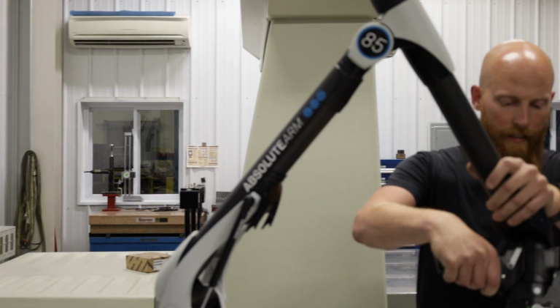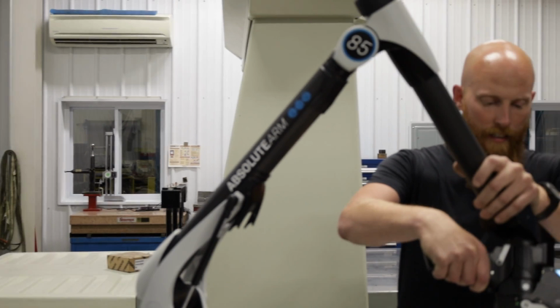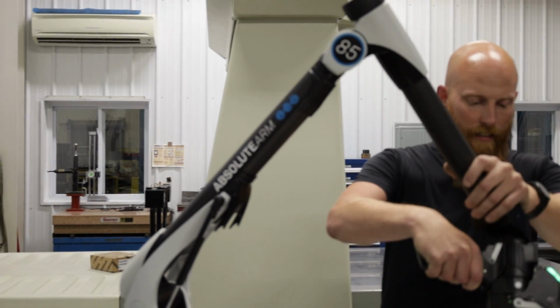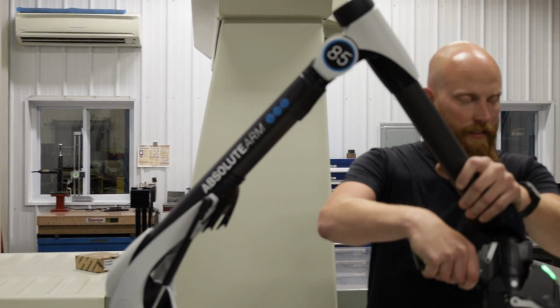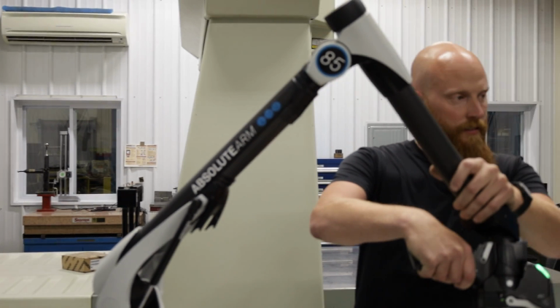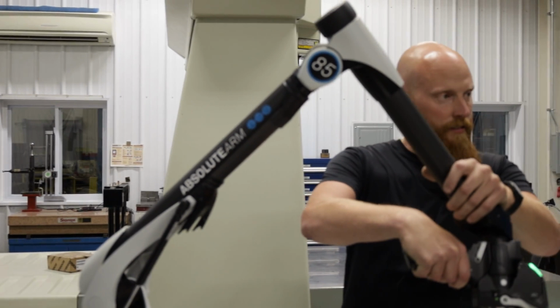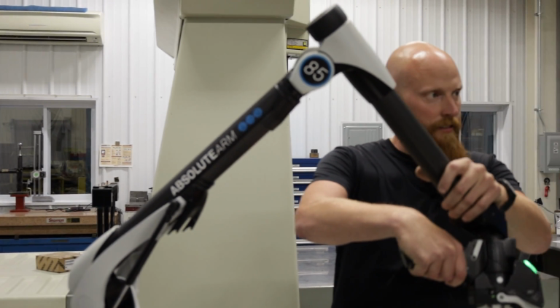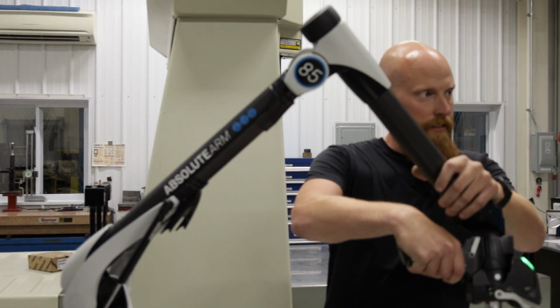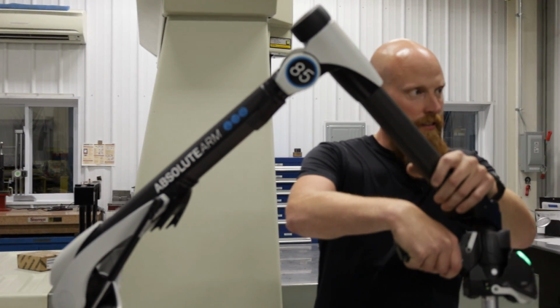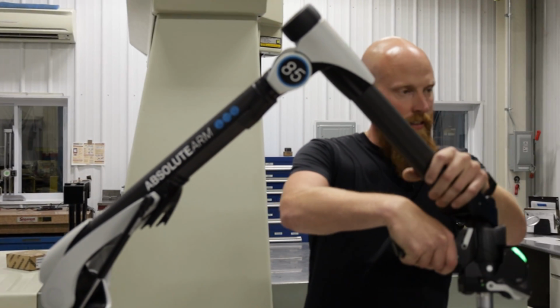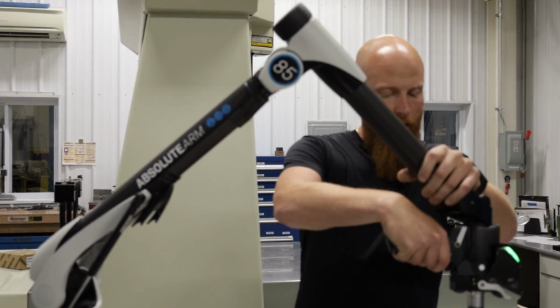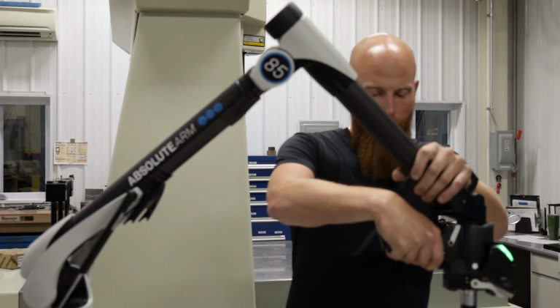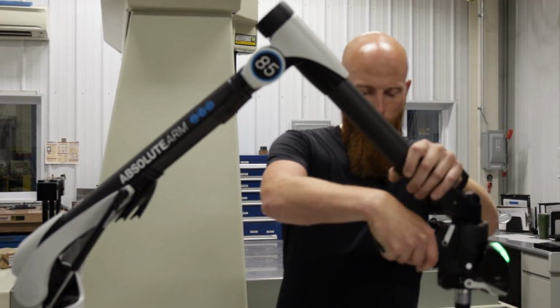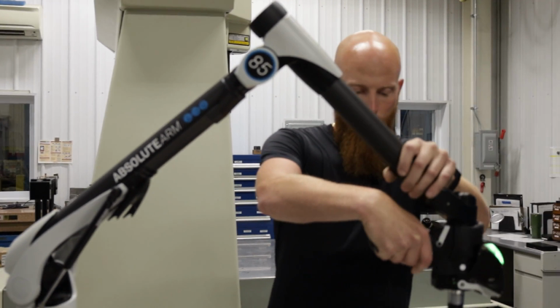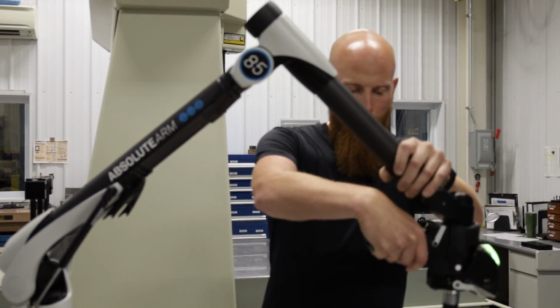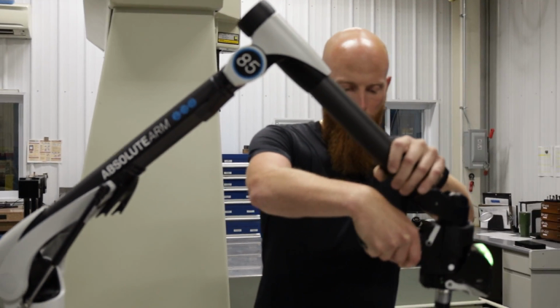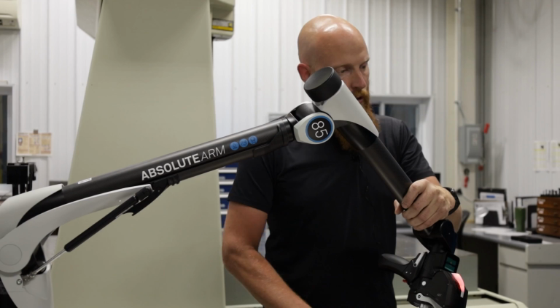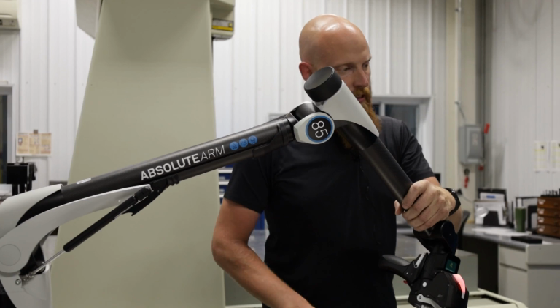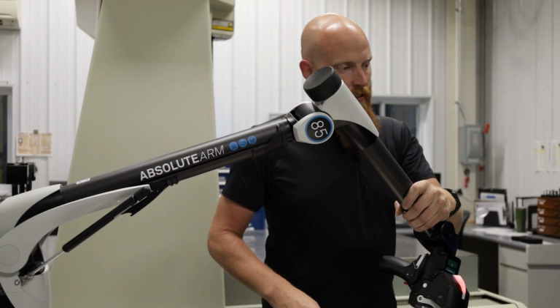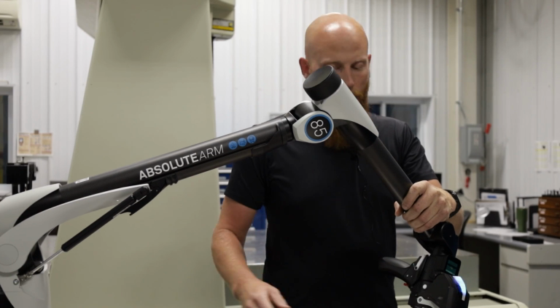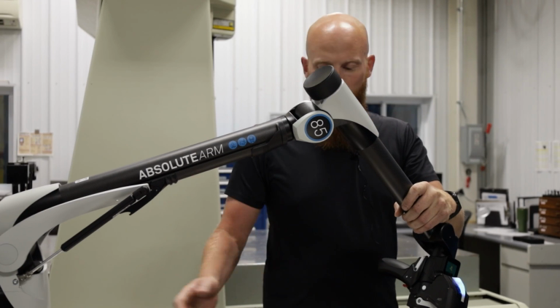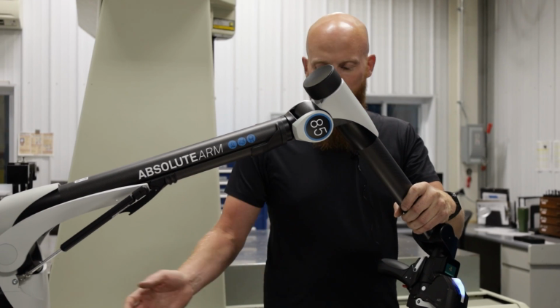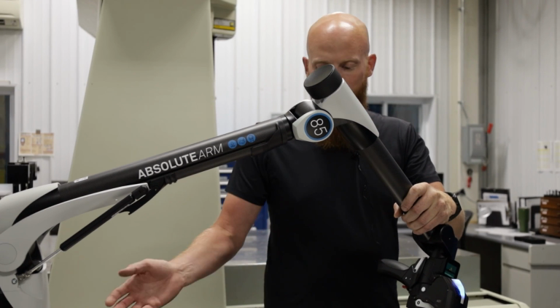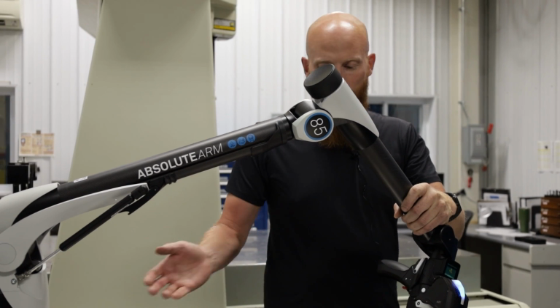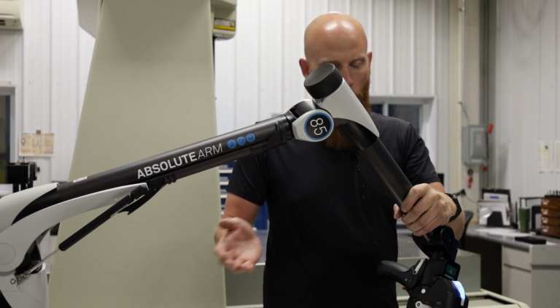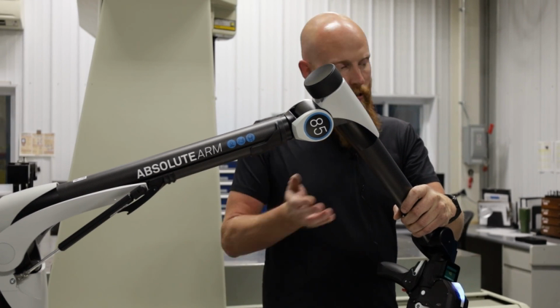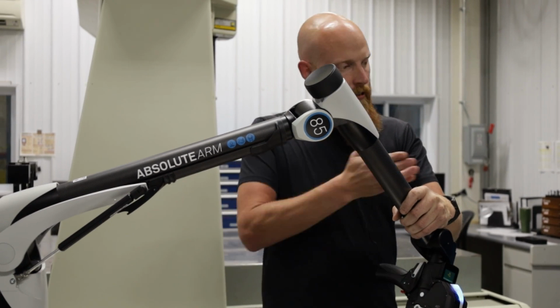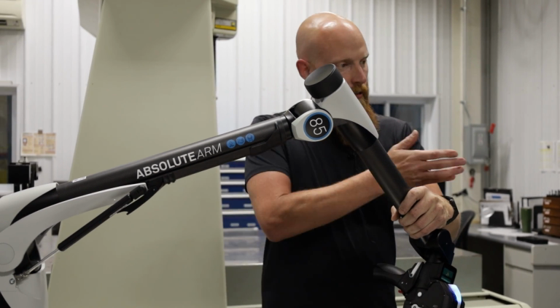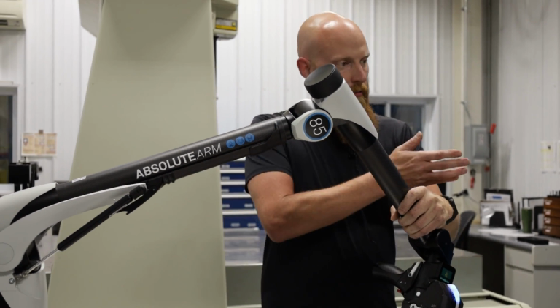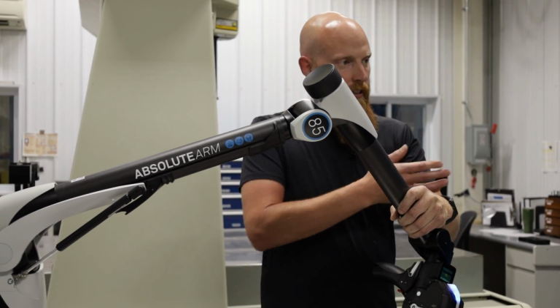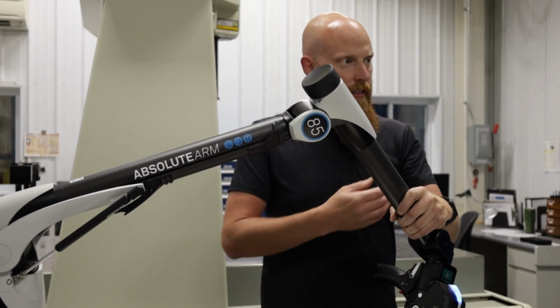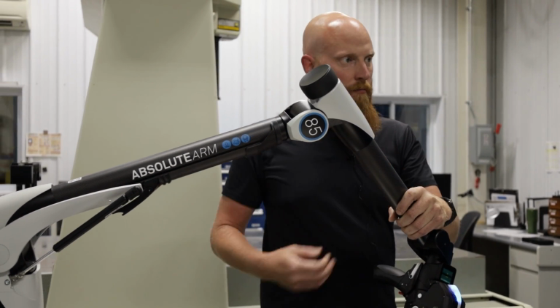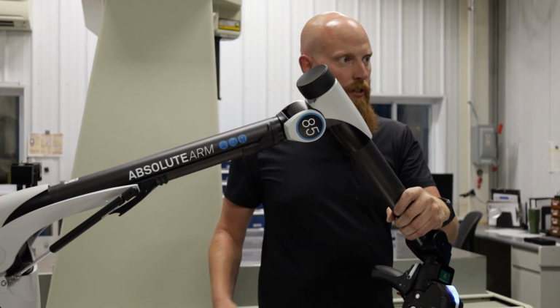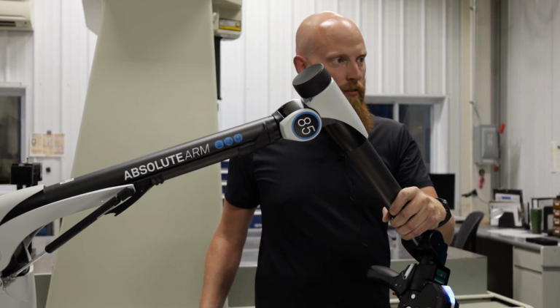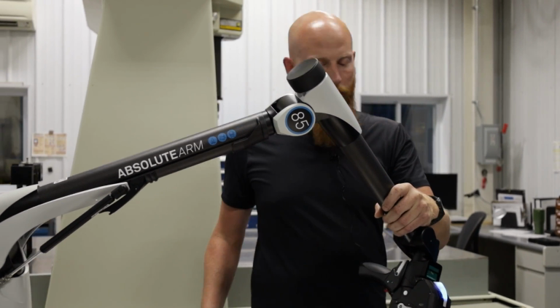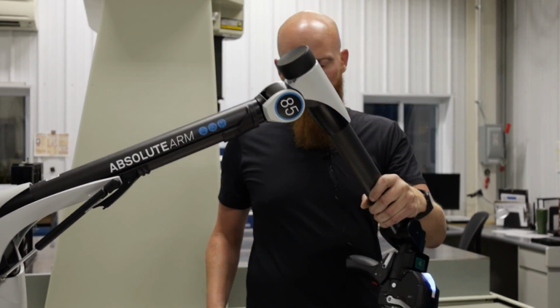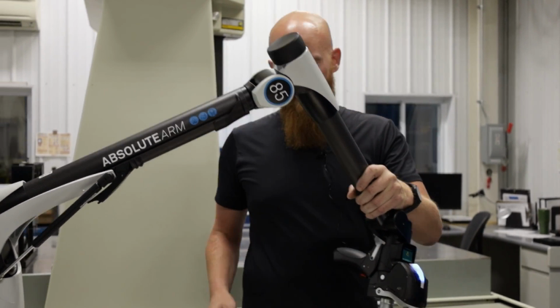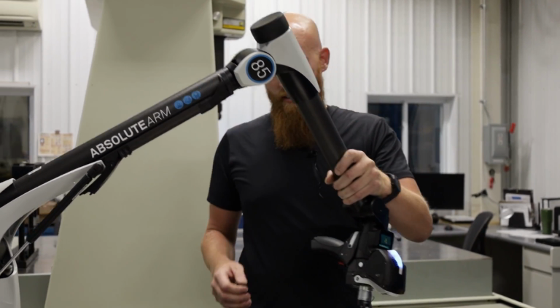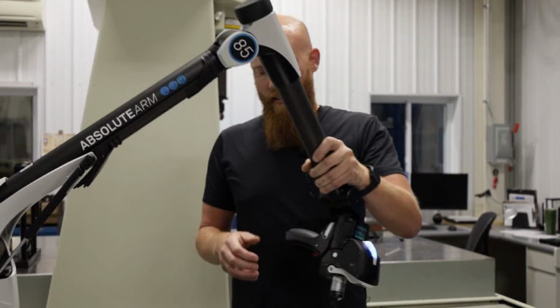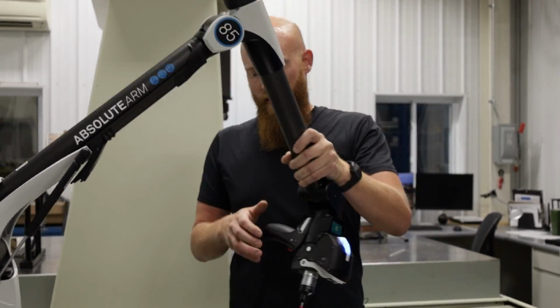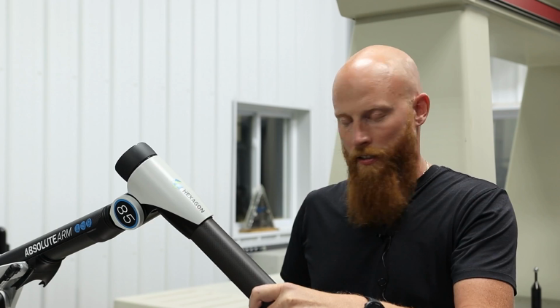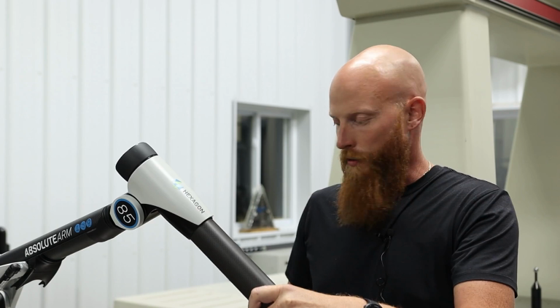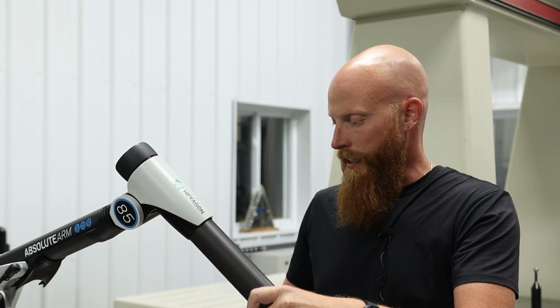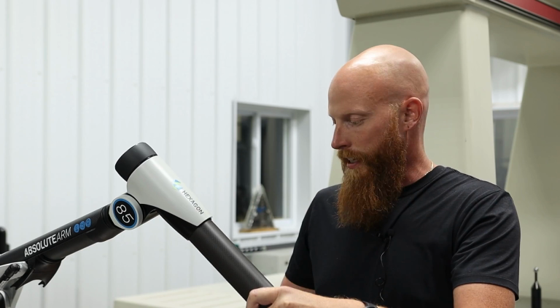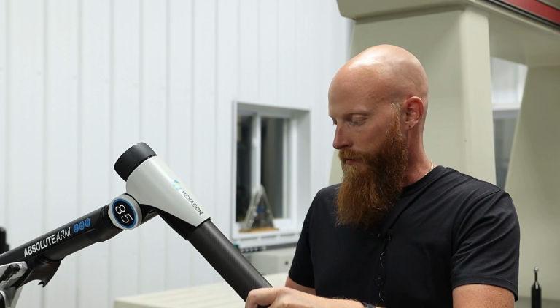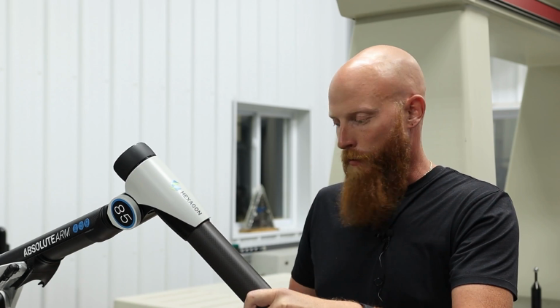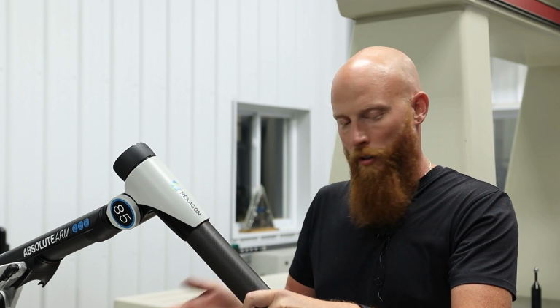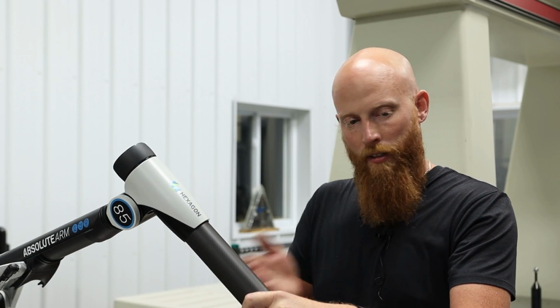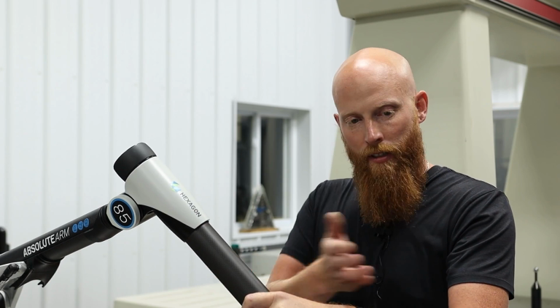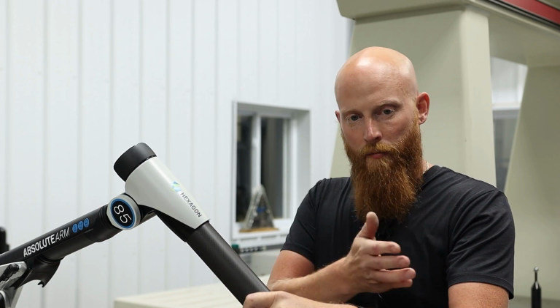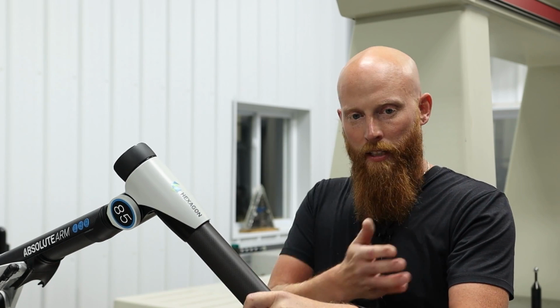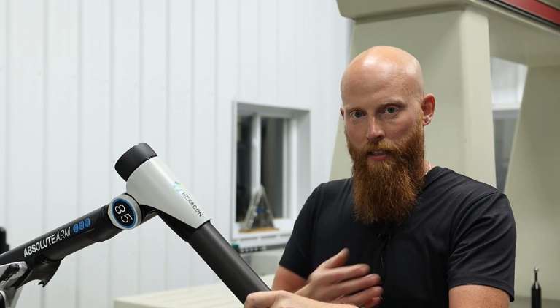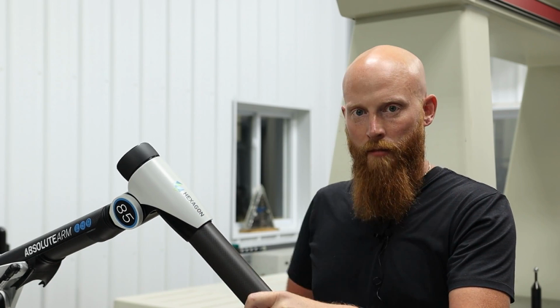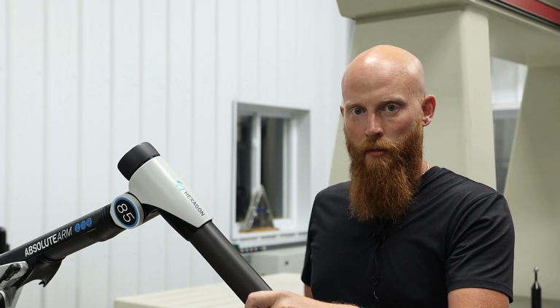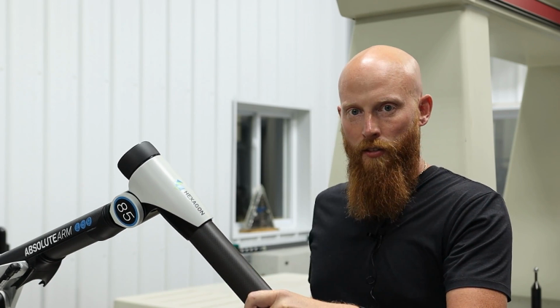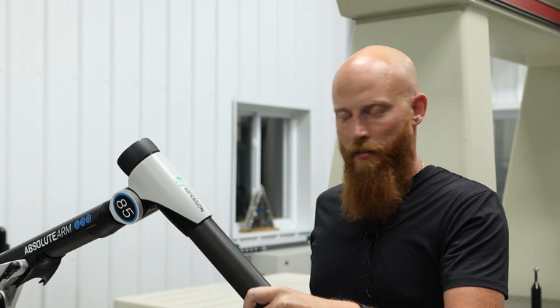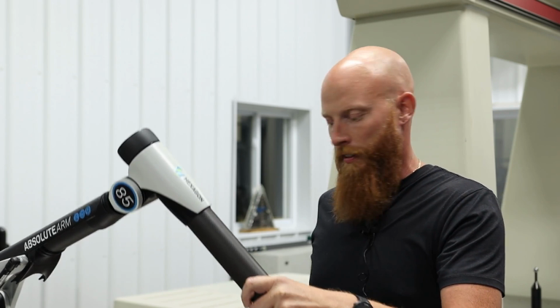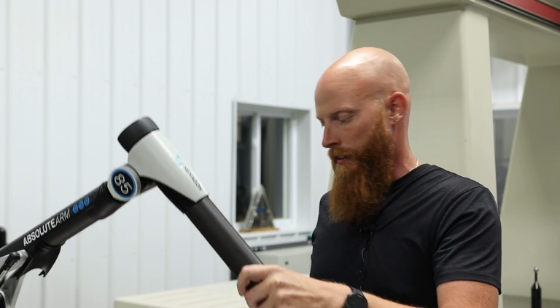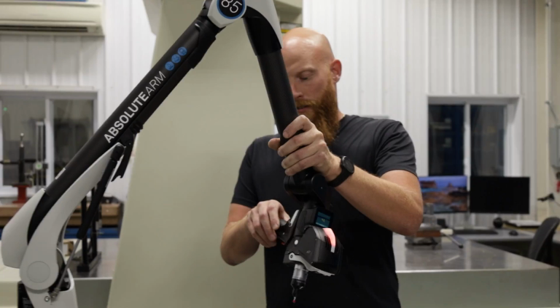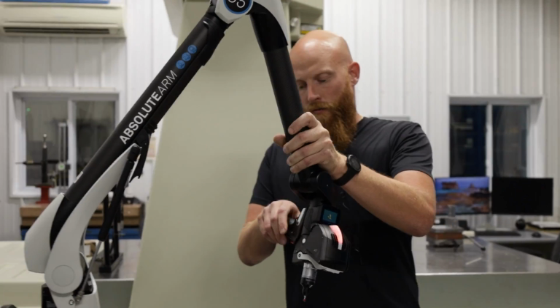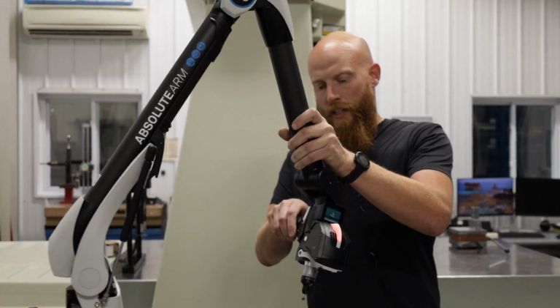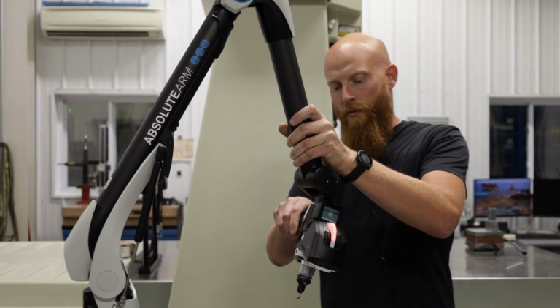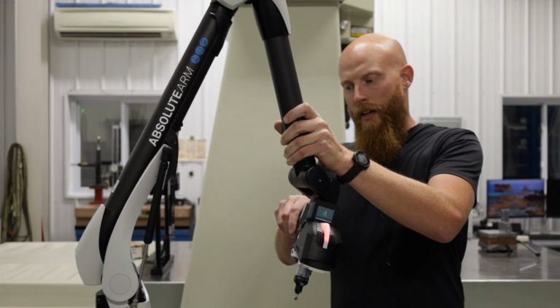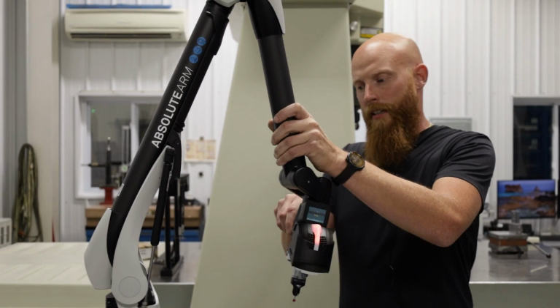It has a leapfrog feature where we can pick up points, take this base, move it, and pick up the same points again, so we have more ability to move reach-wise.